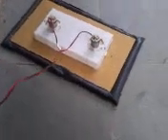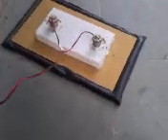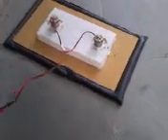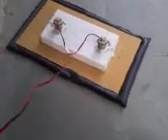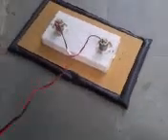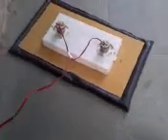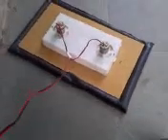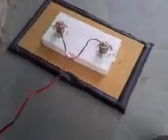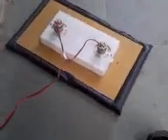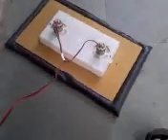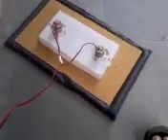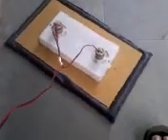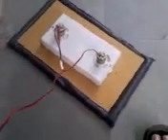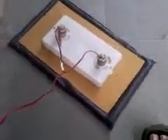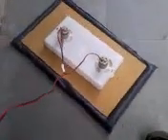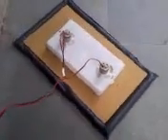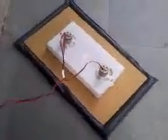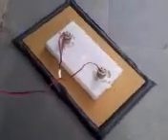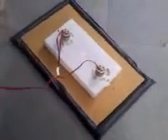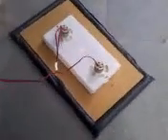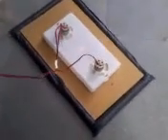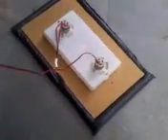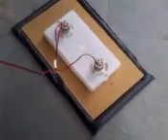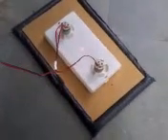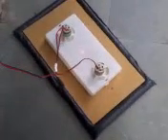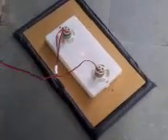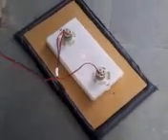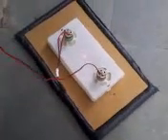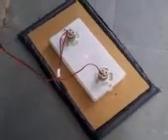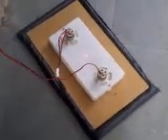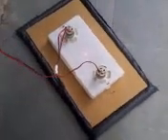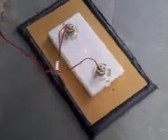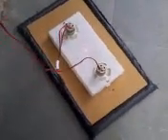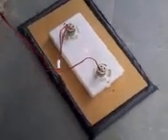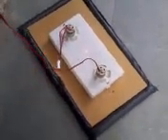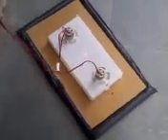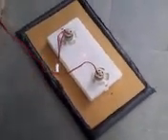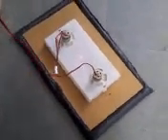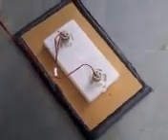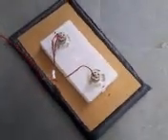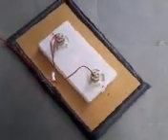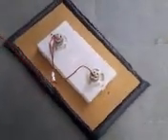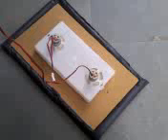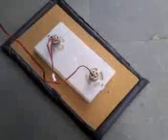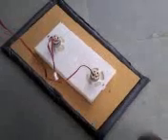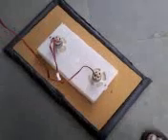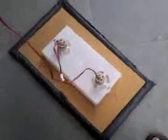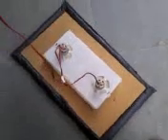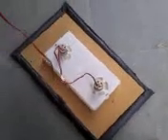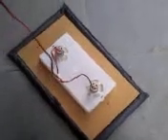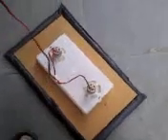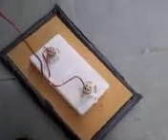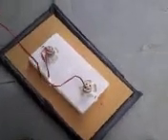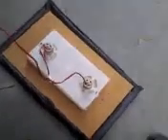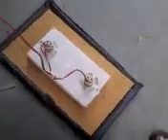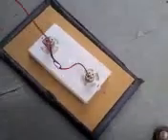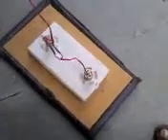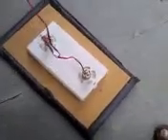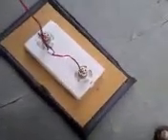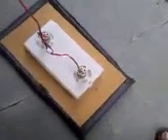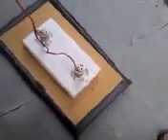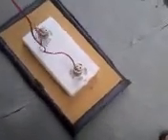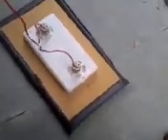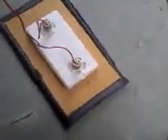Sometimes it just goes on its own, without having any direction of the hover control.